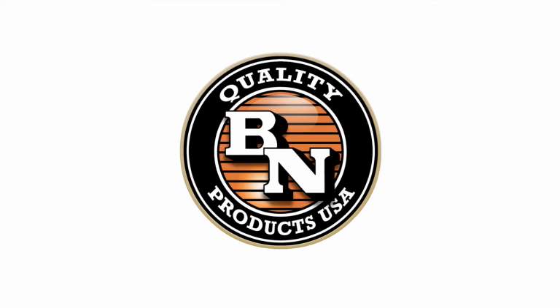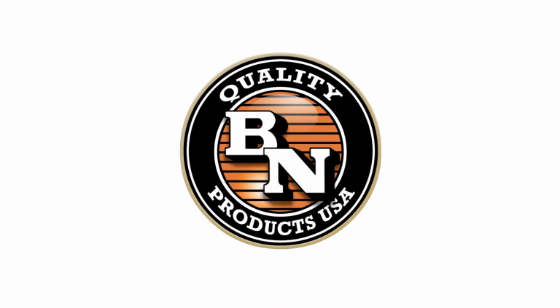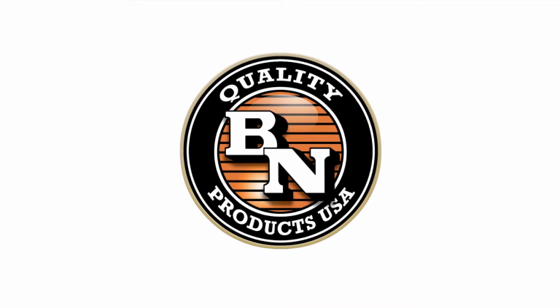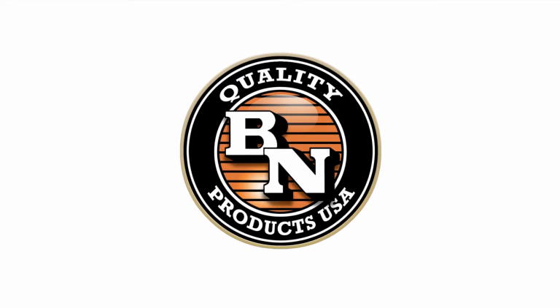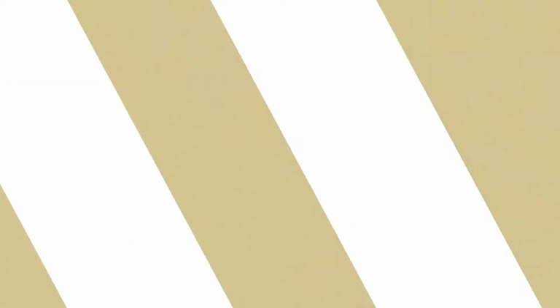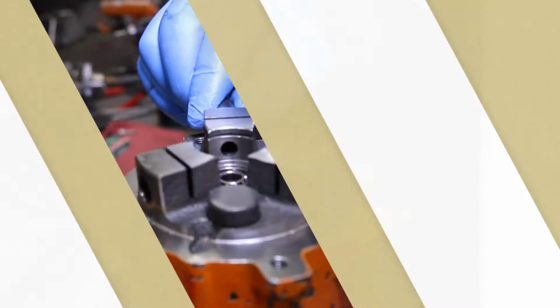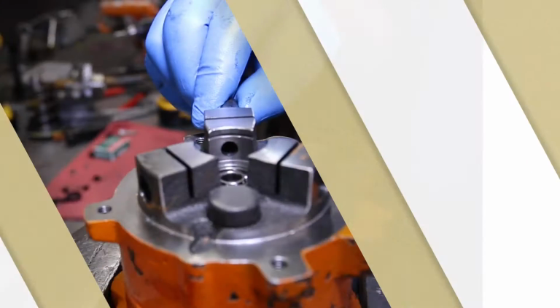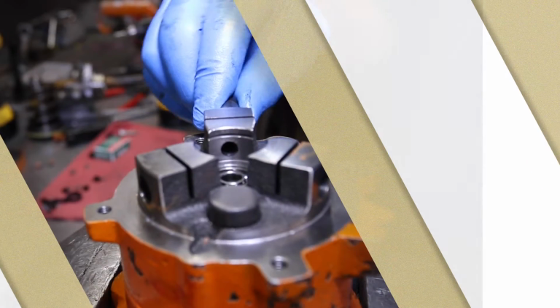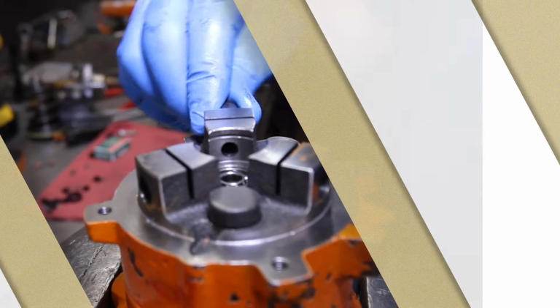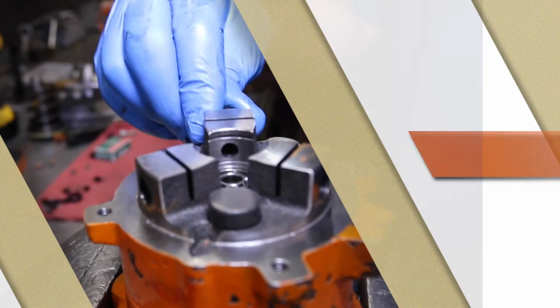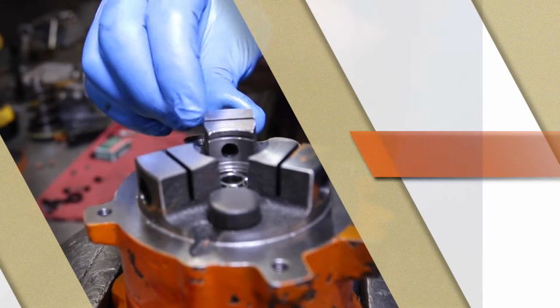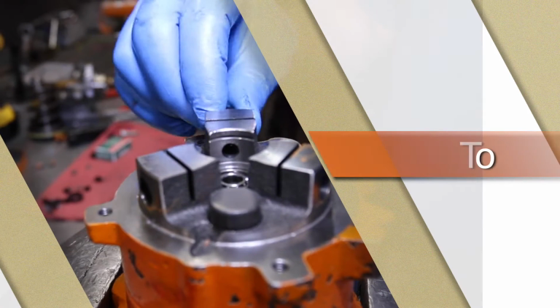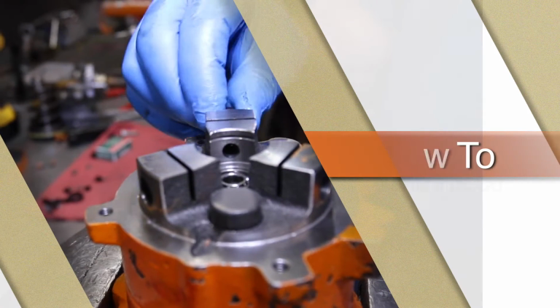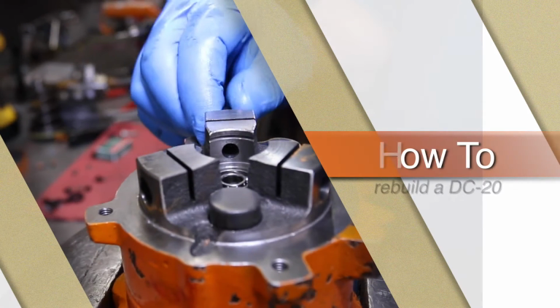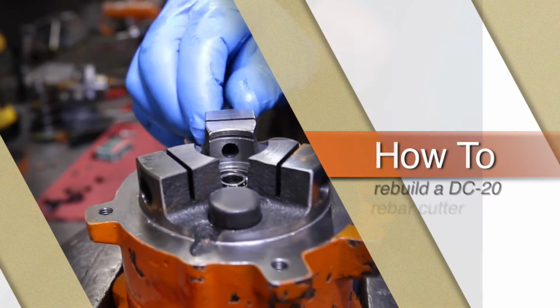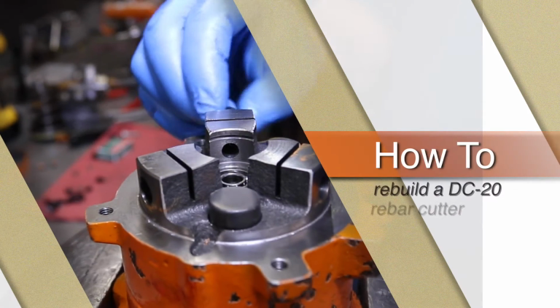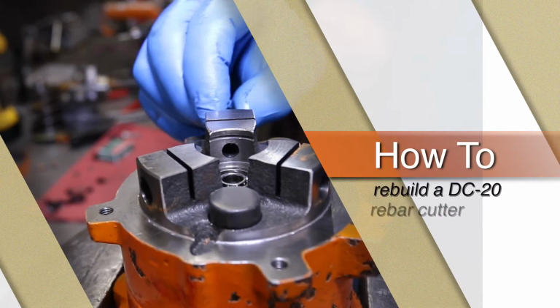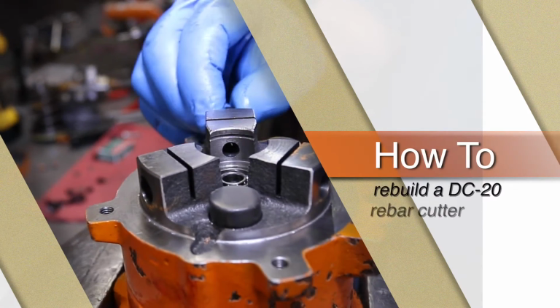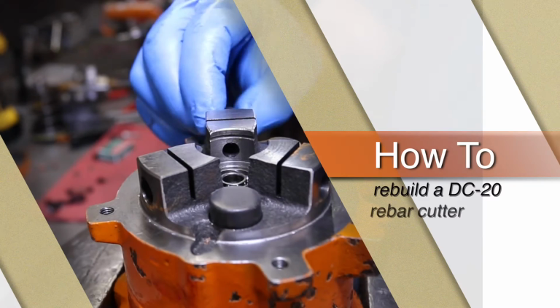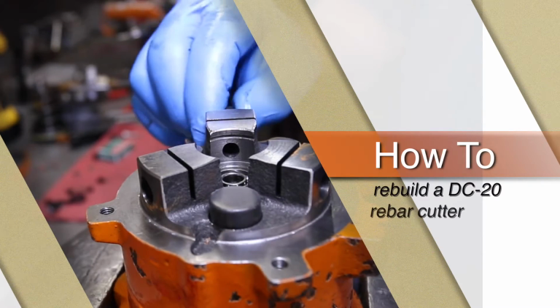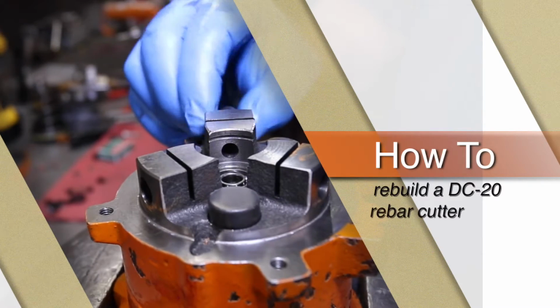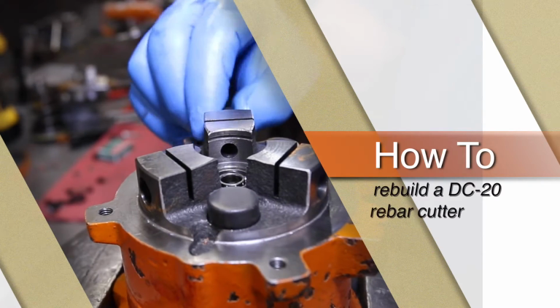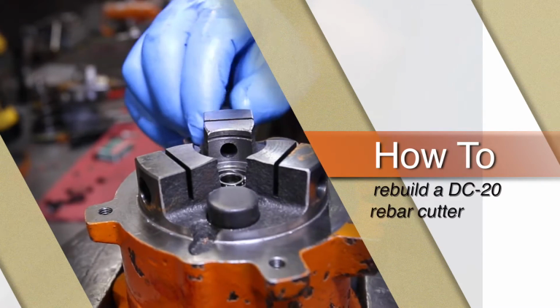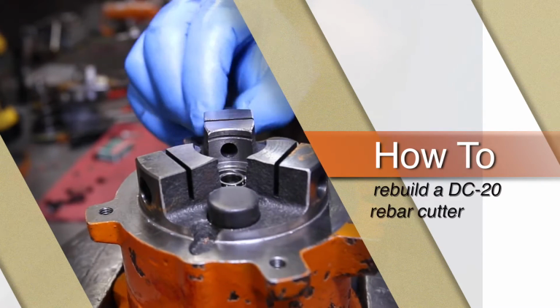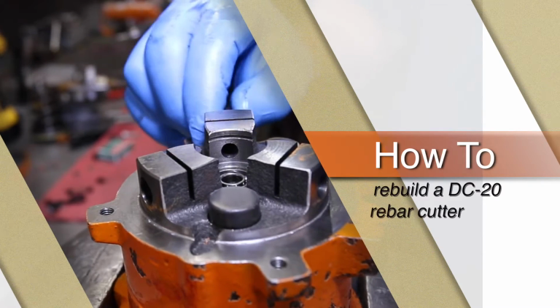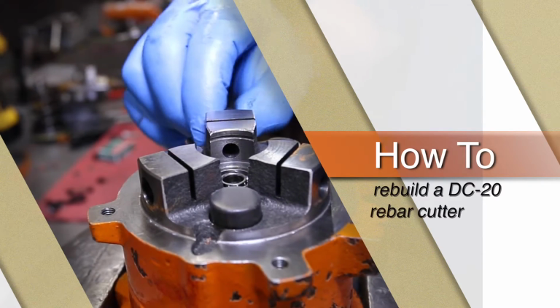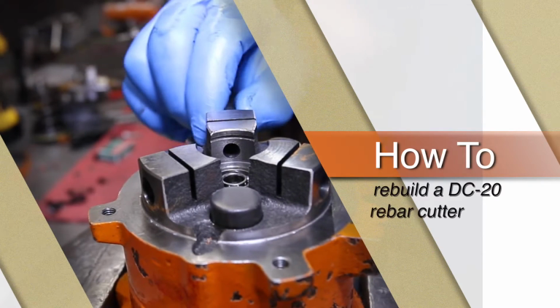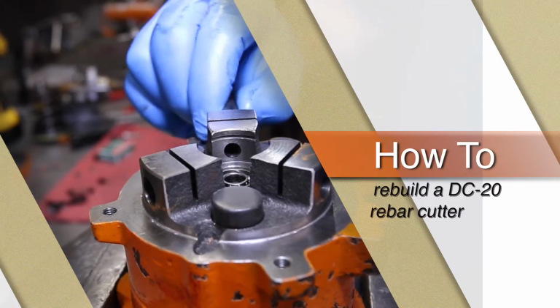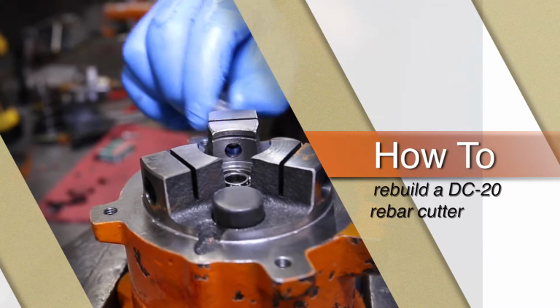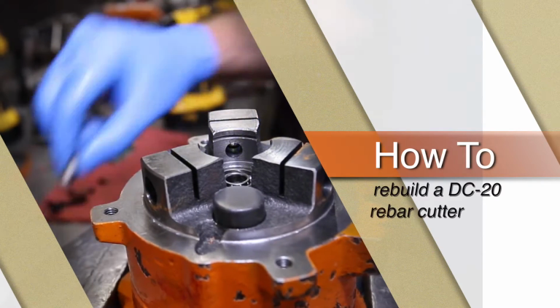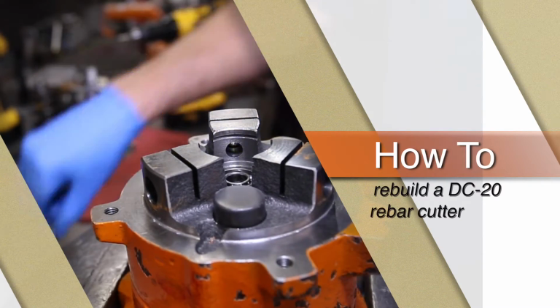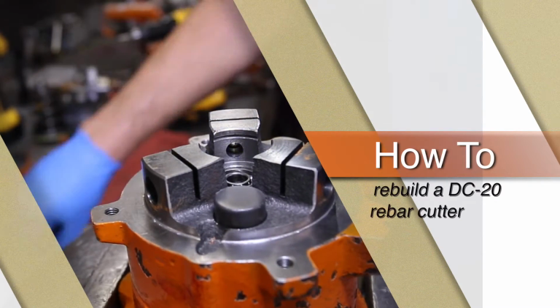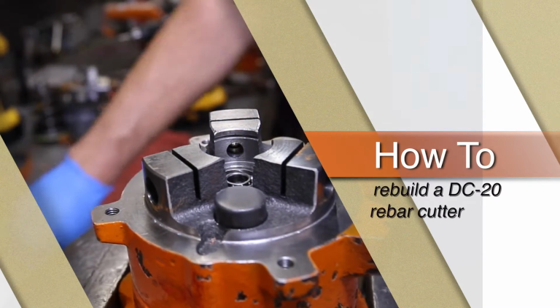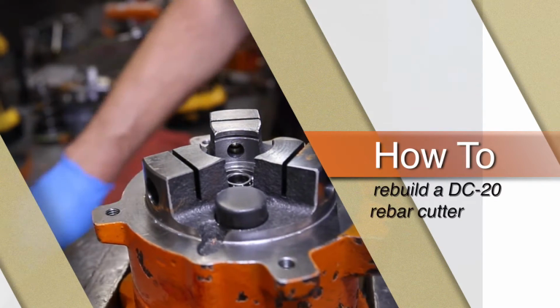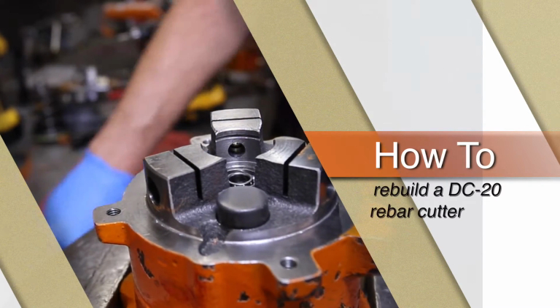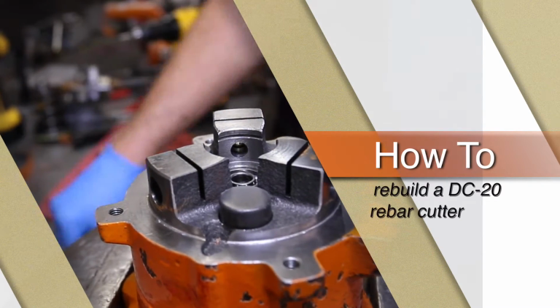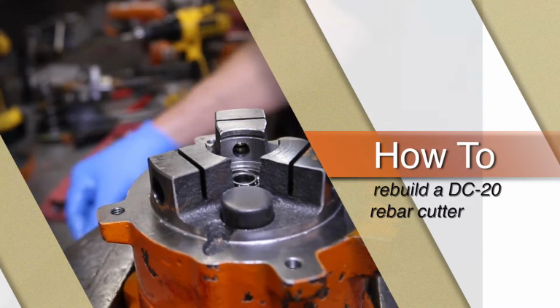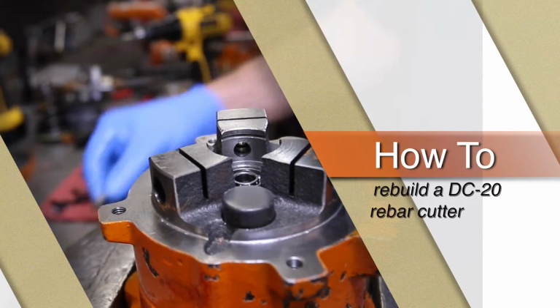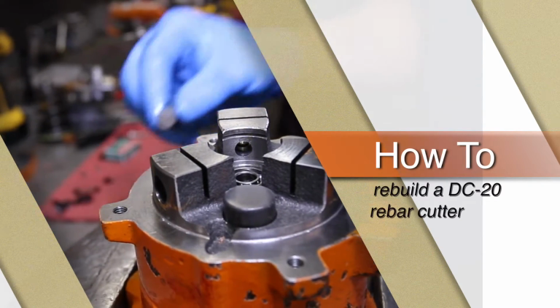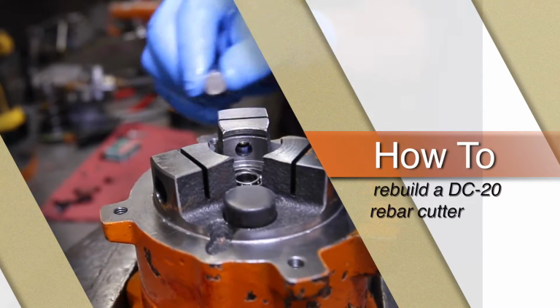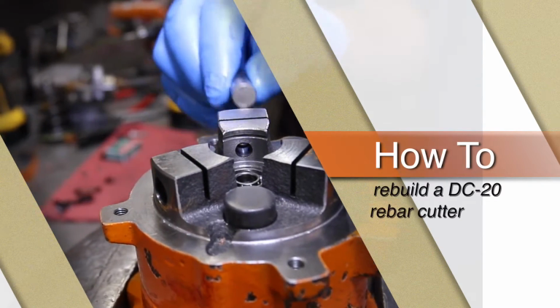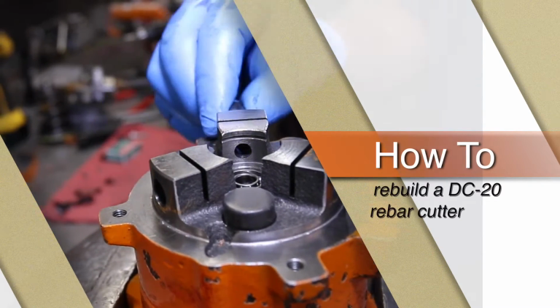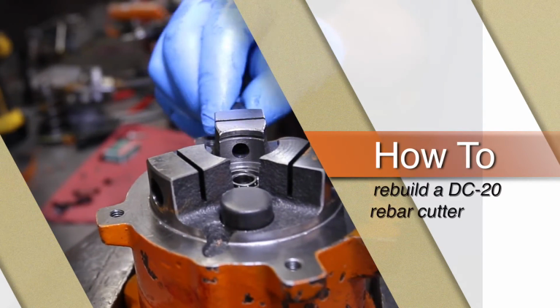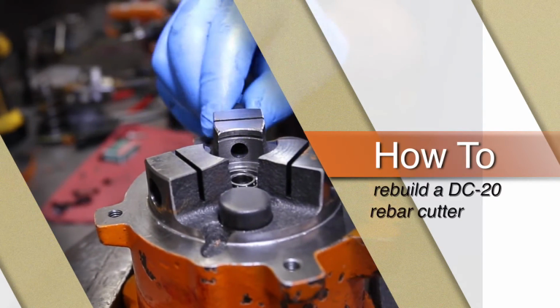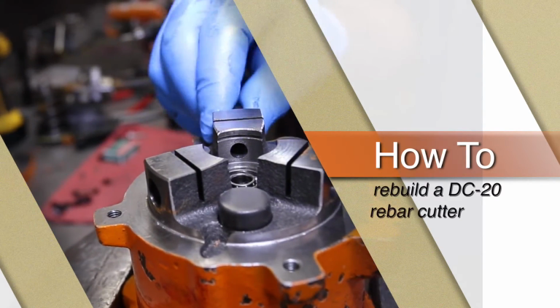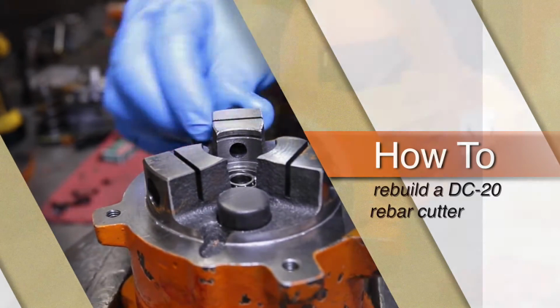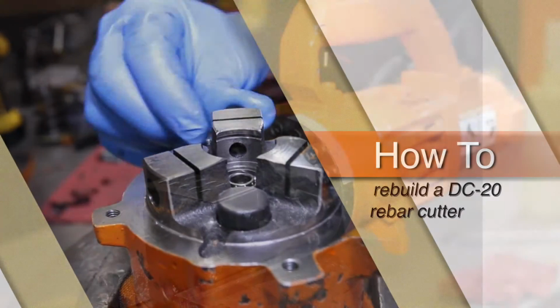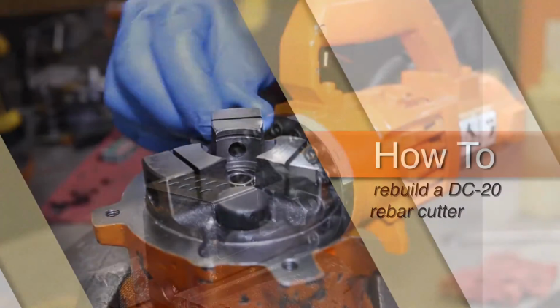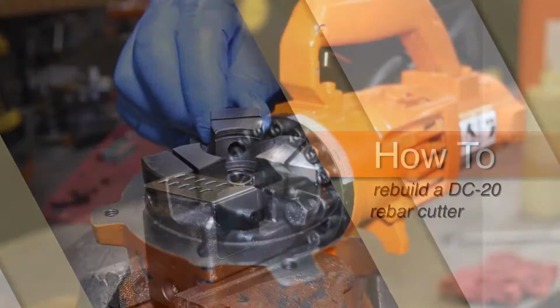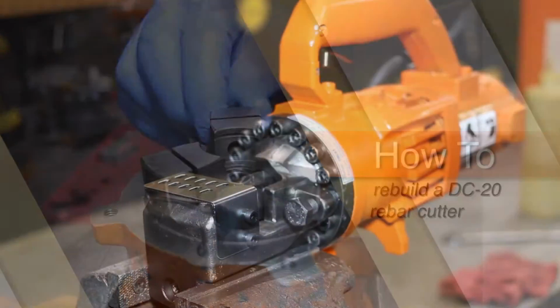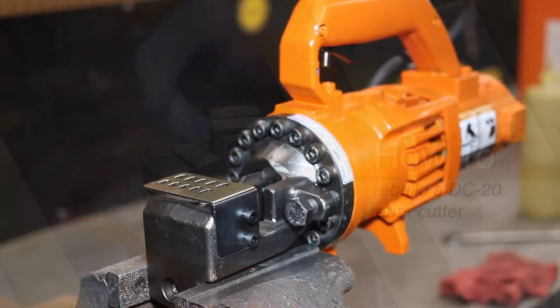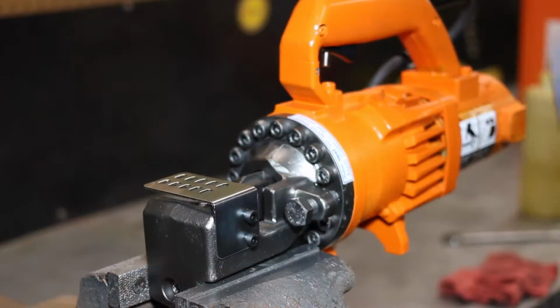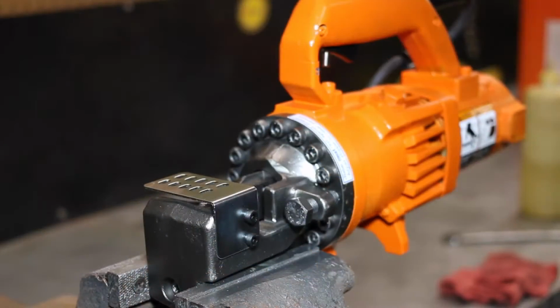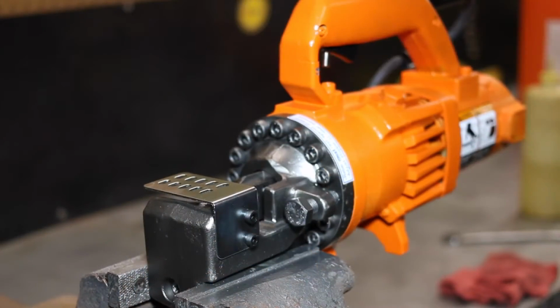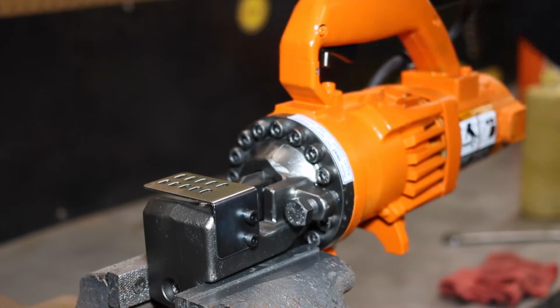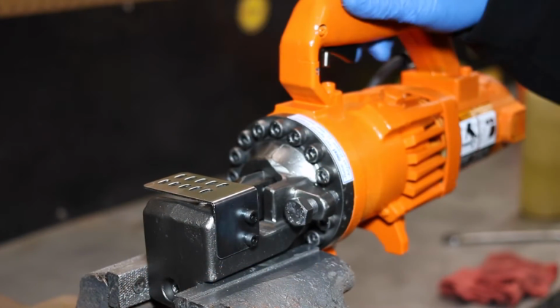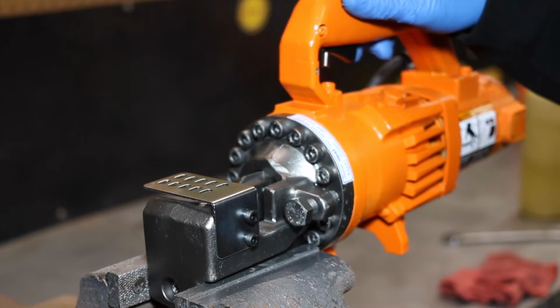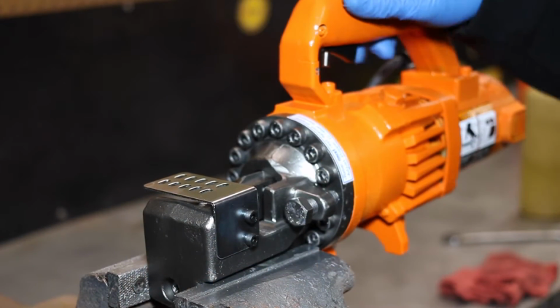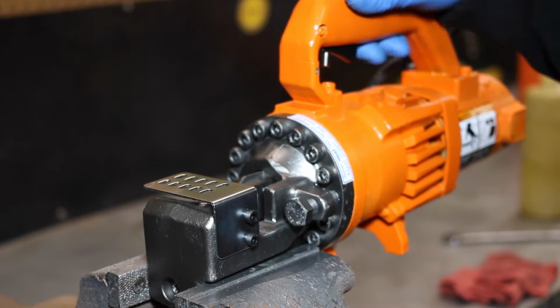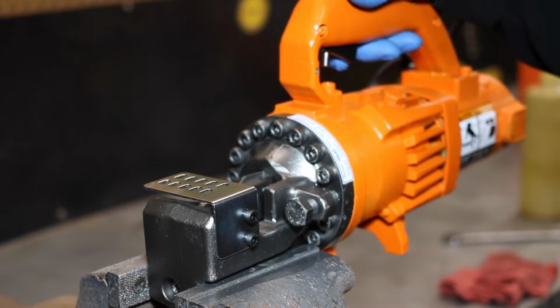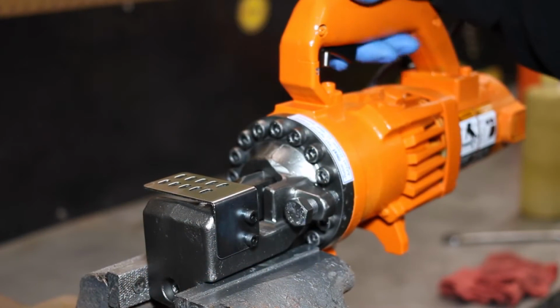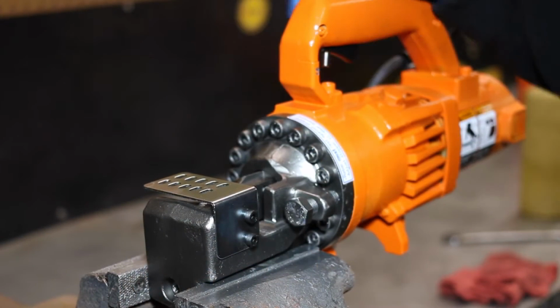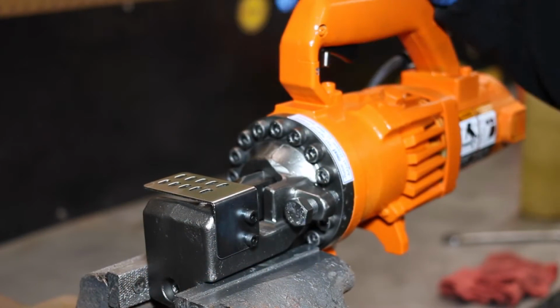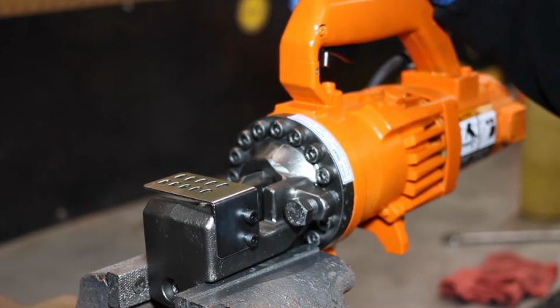This video will show you how to rebuild a DC-20 rebar cutter by BN Products USA.